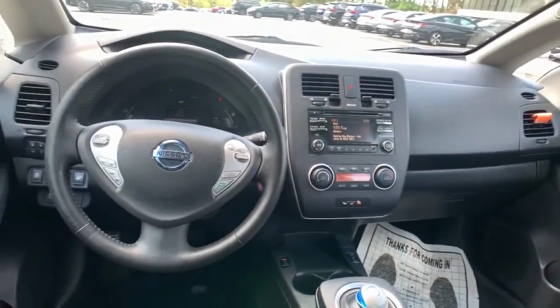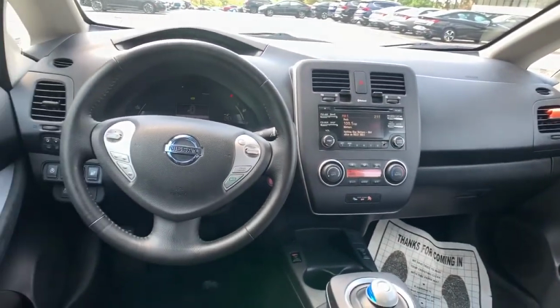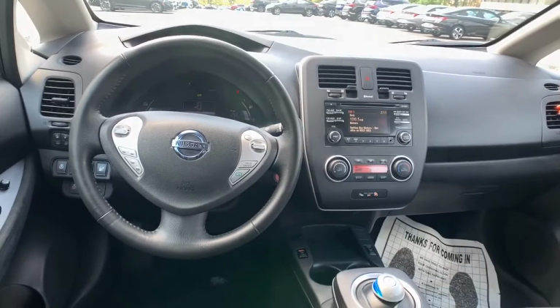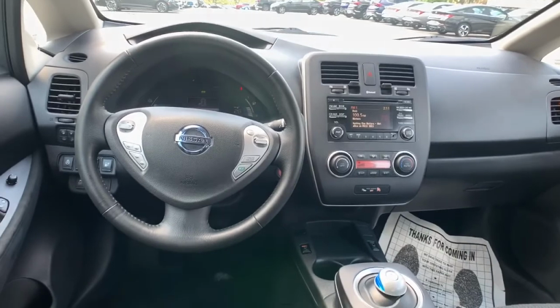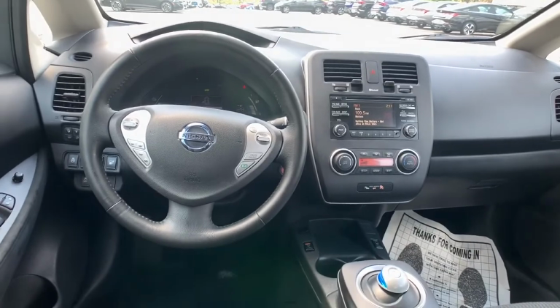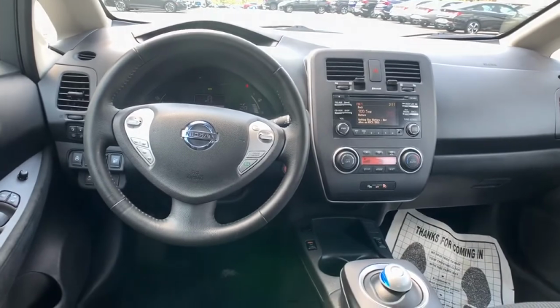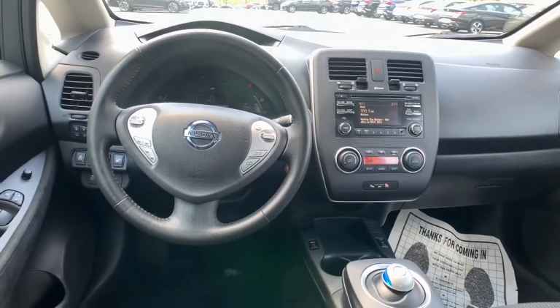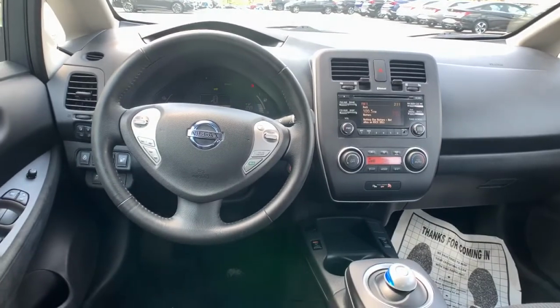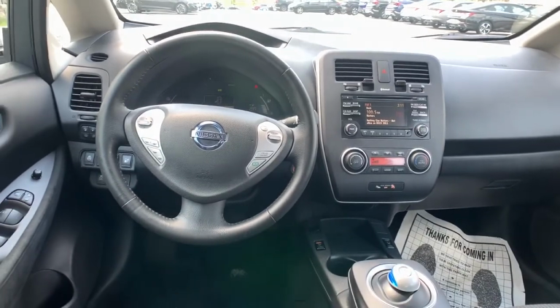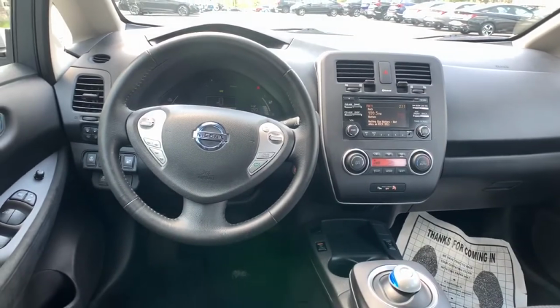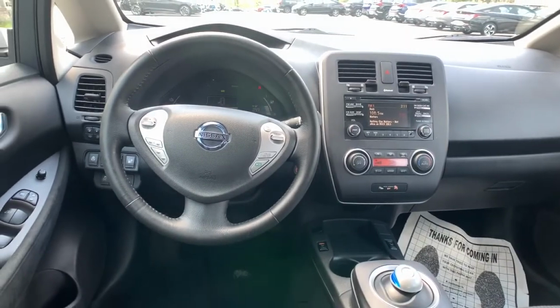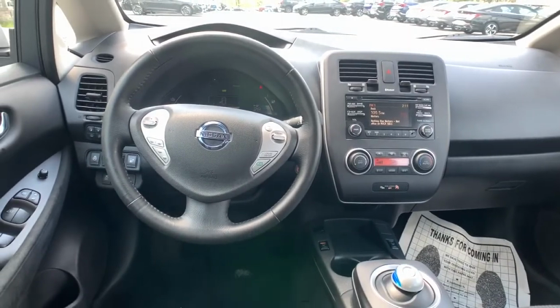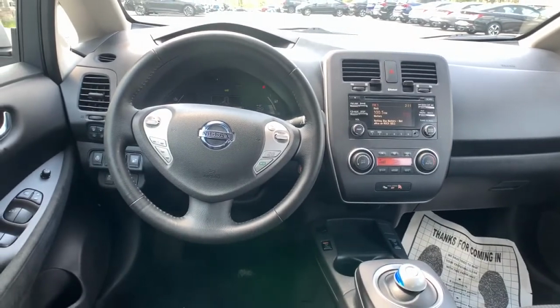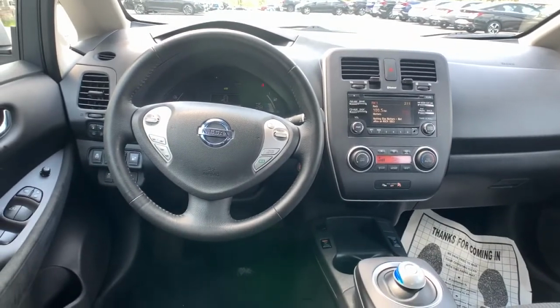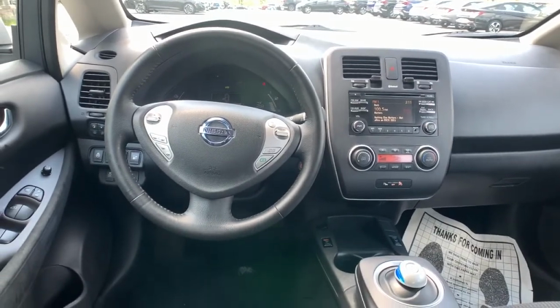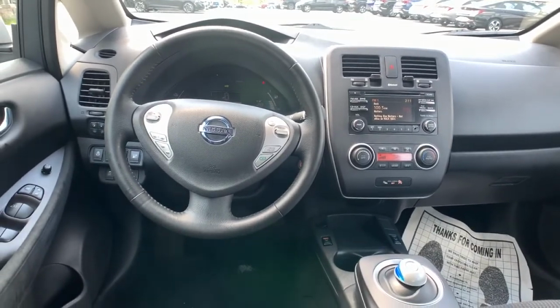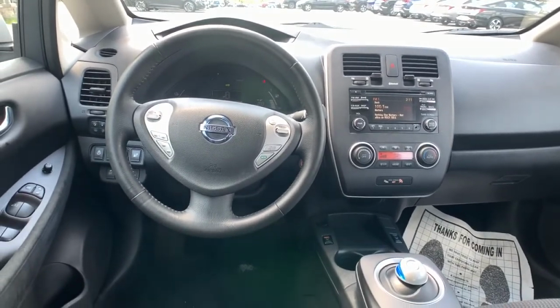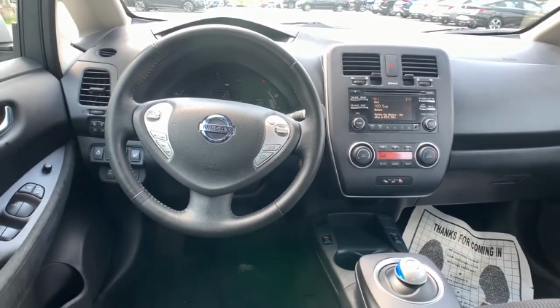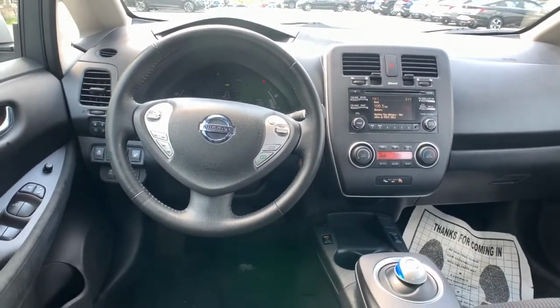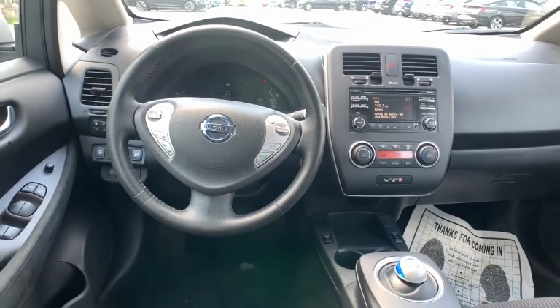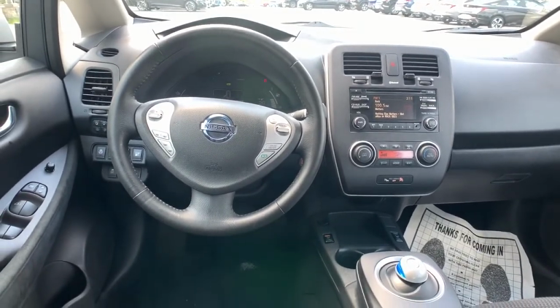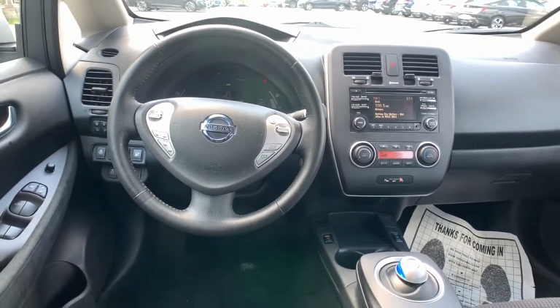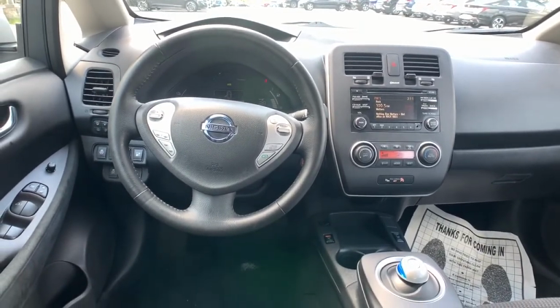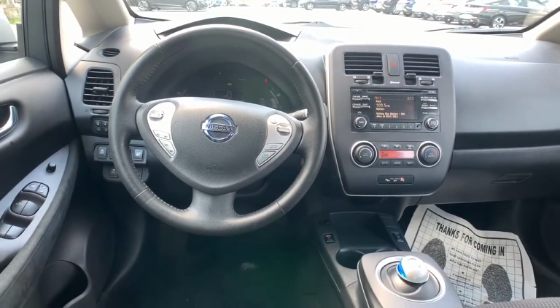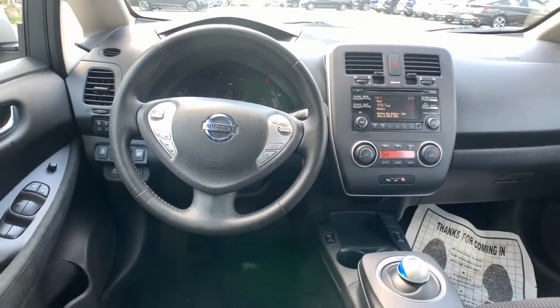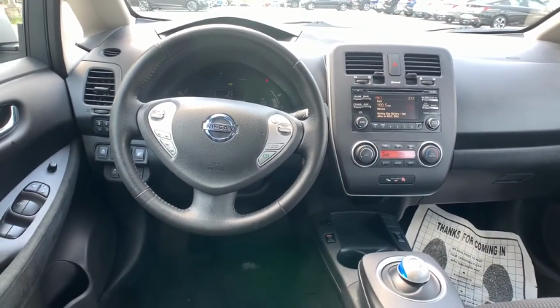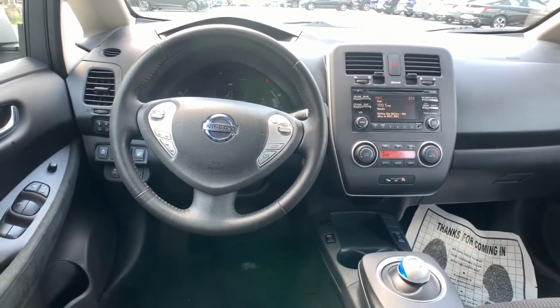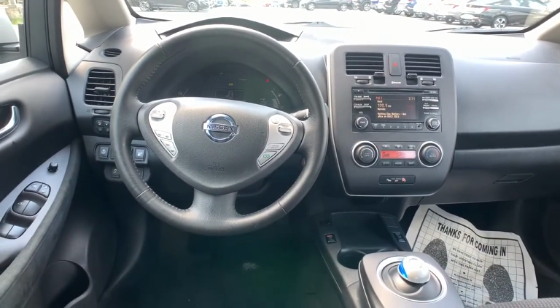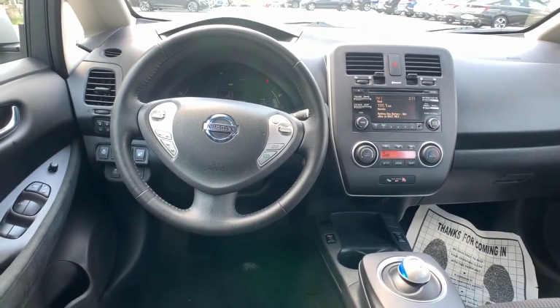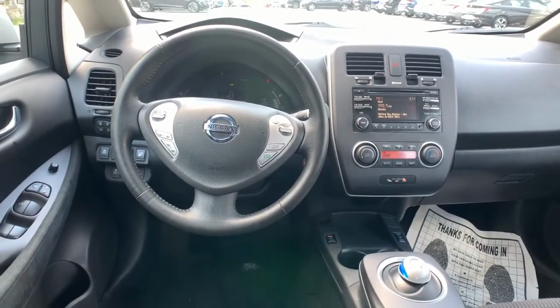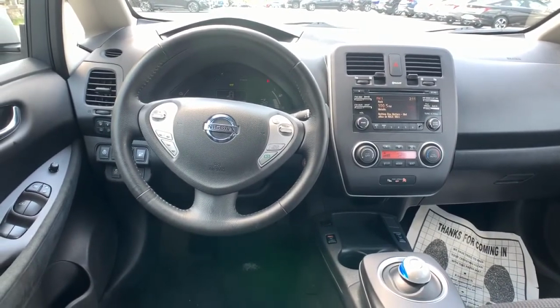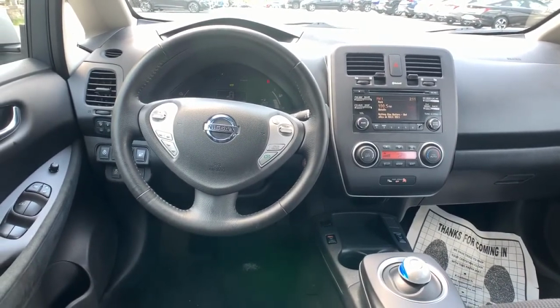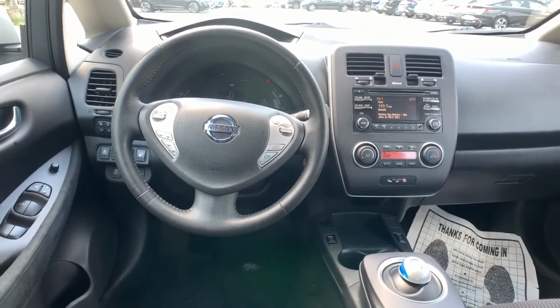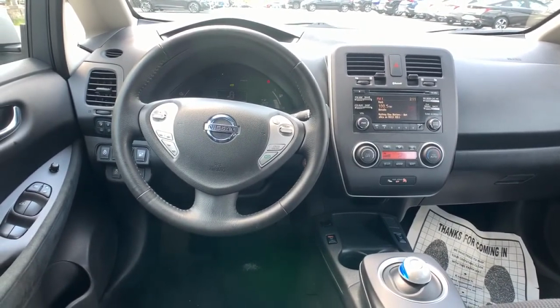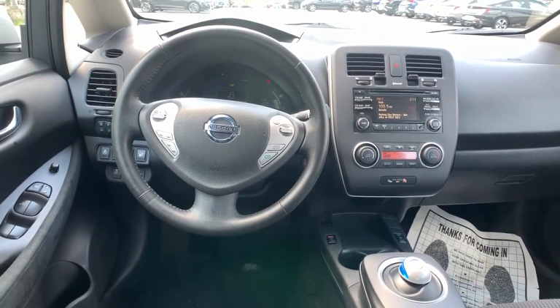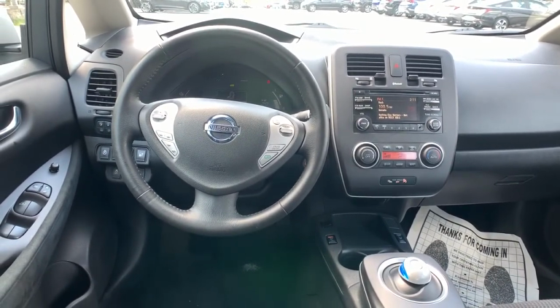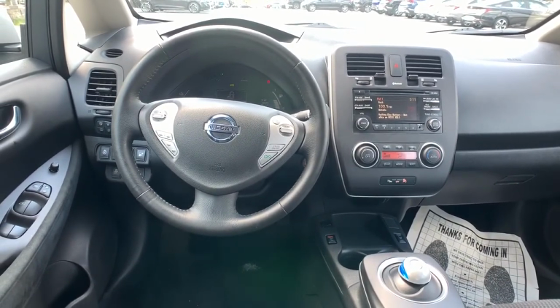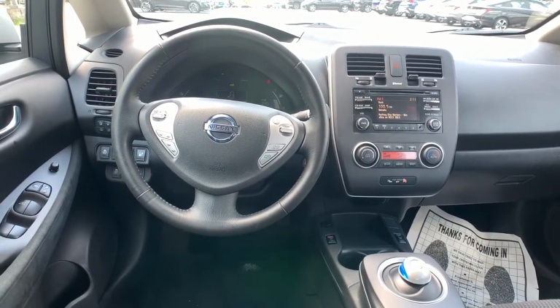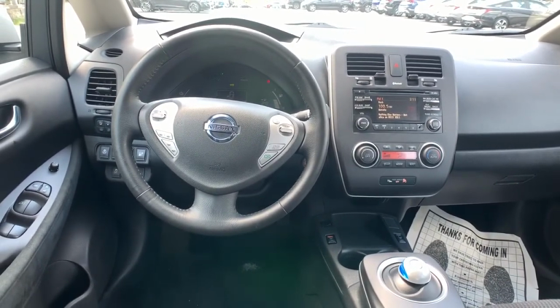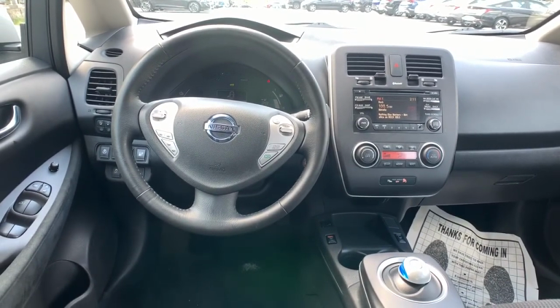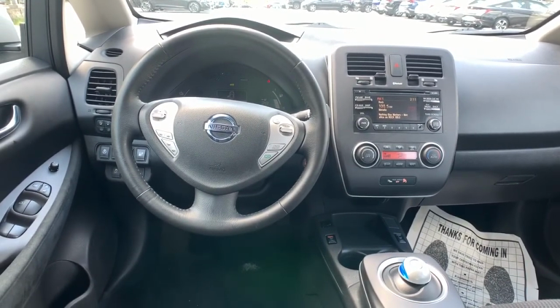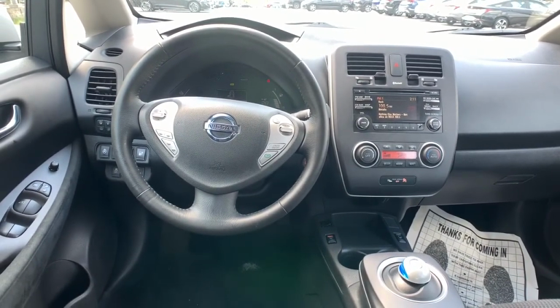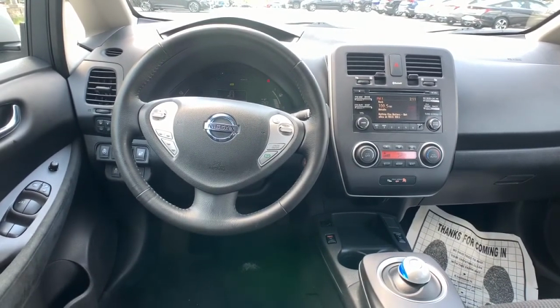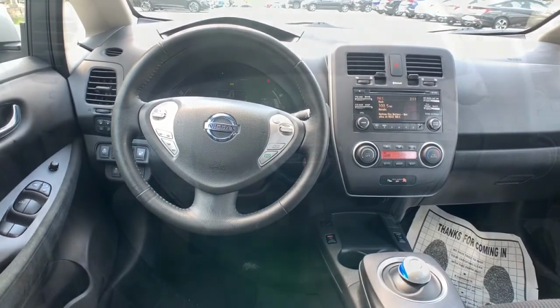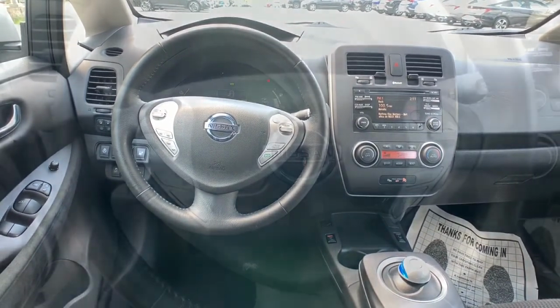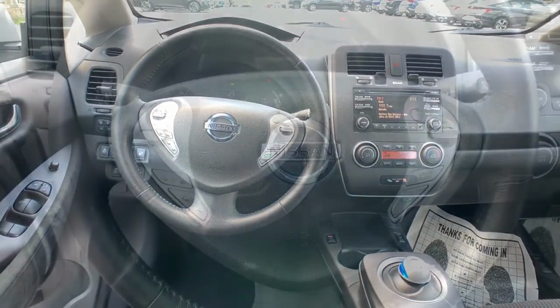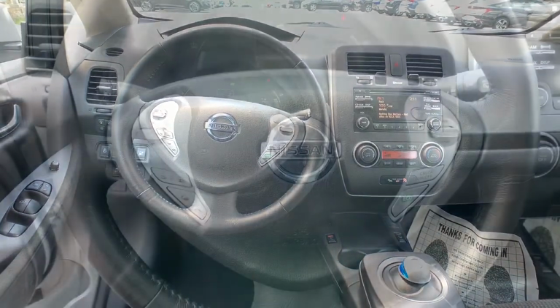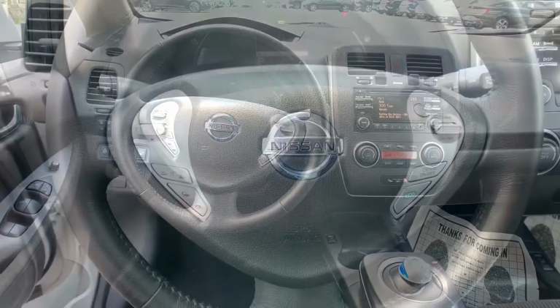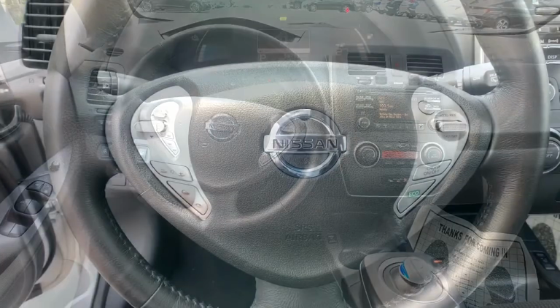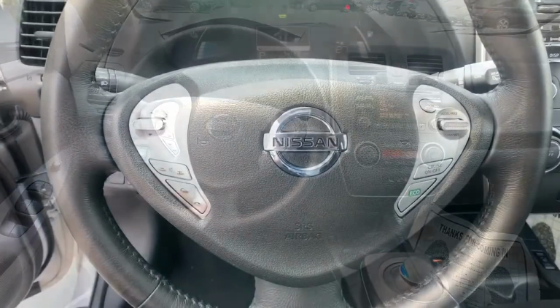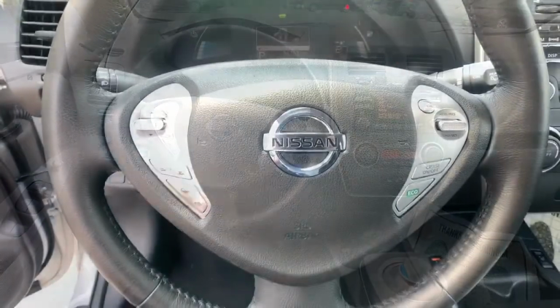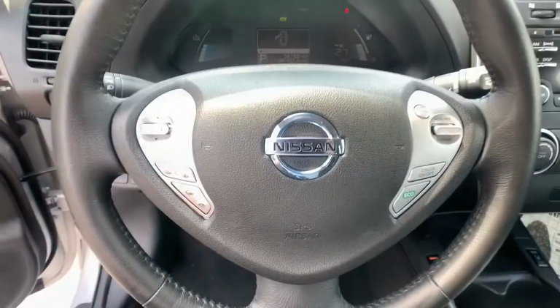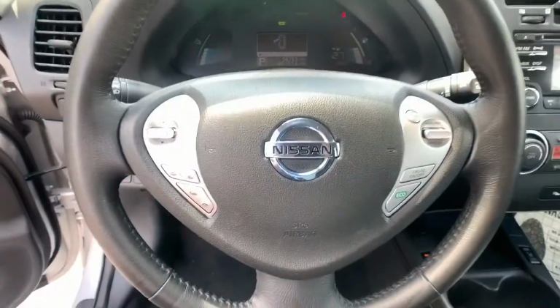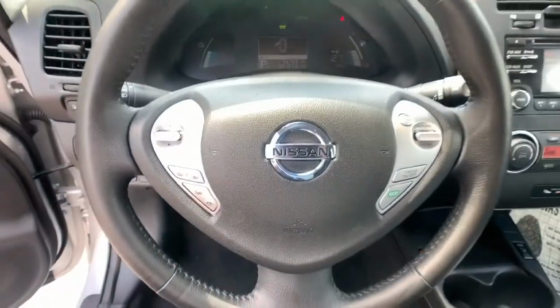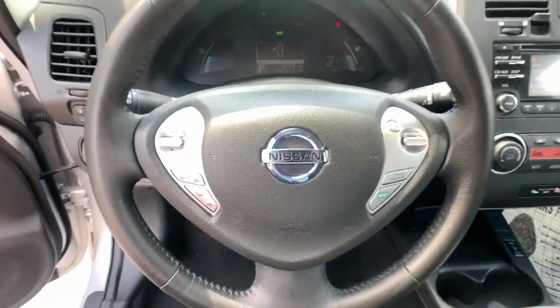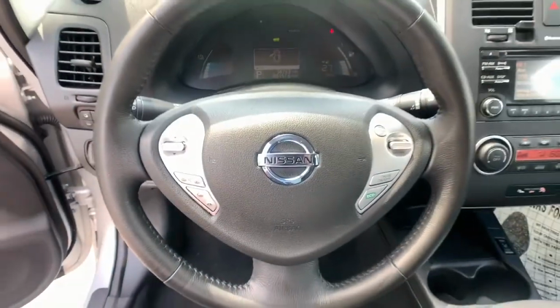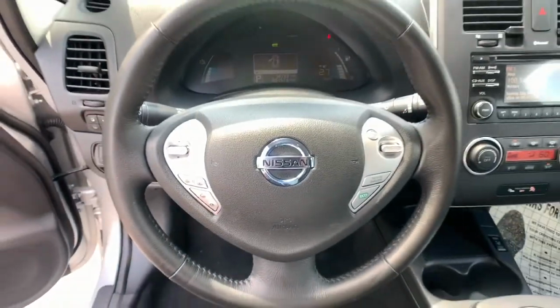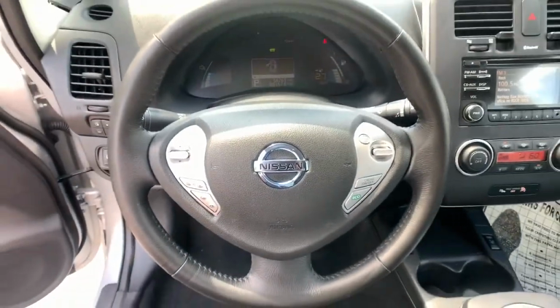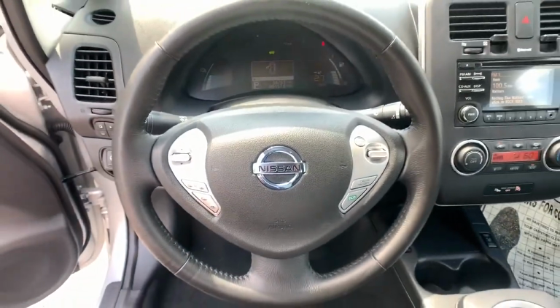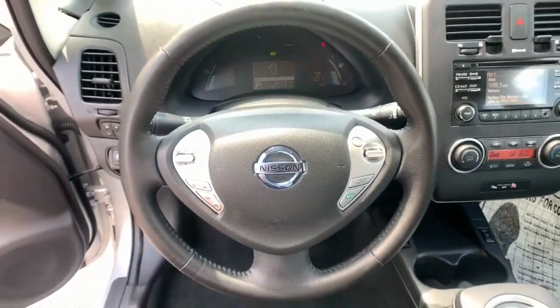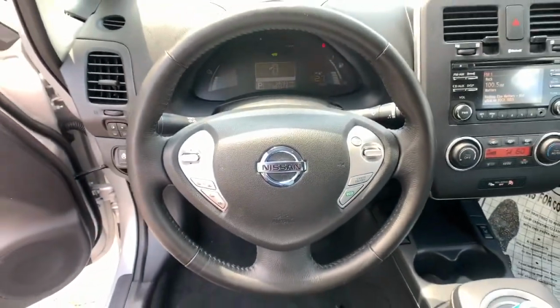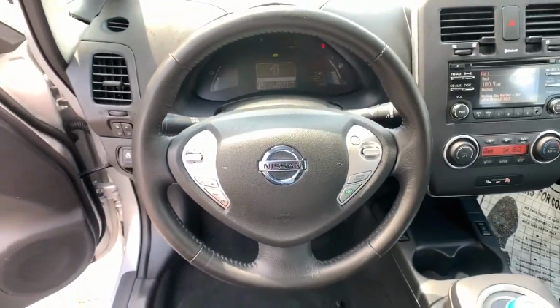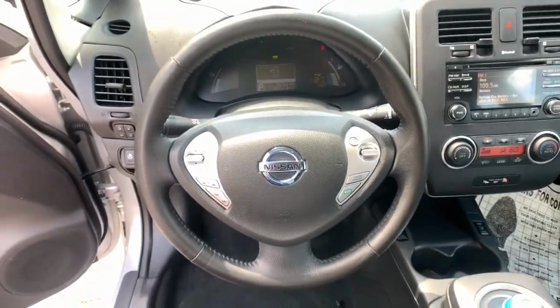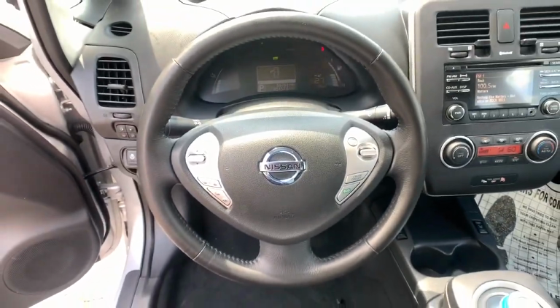Satellite radio, Bluetooth connection, steering wheel audio controls, heated front seat, and stability control.